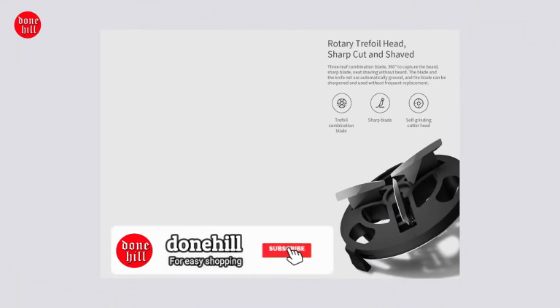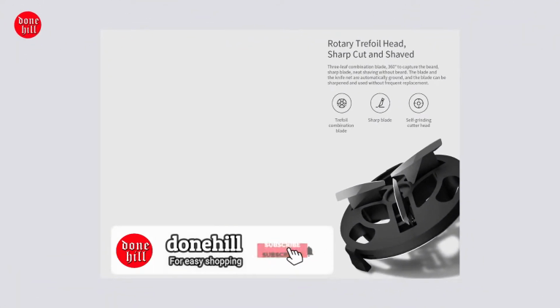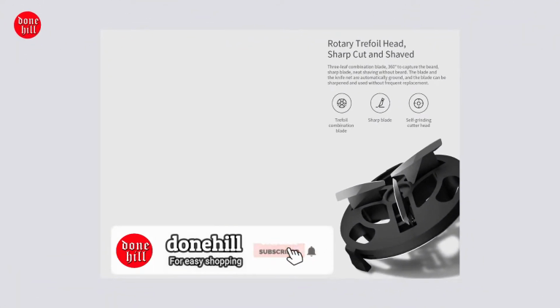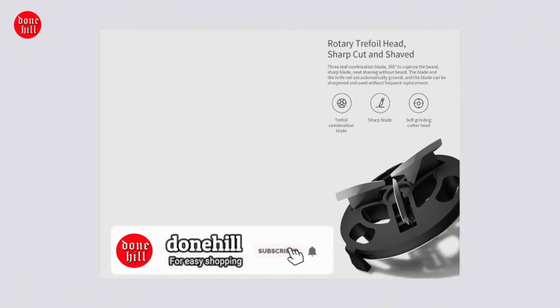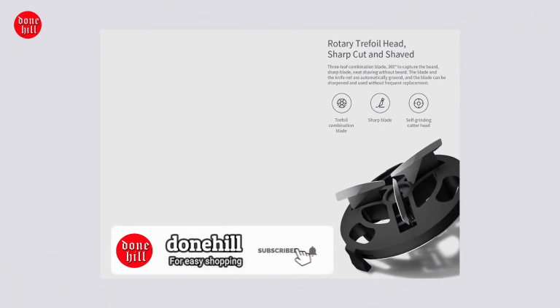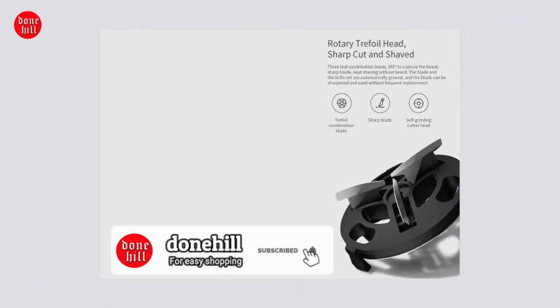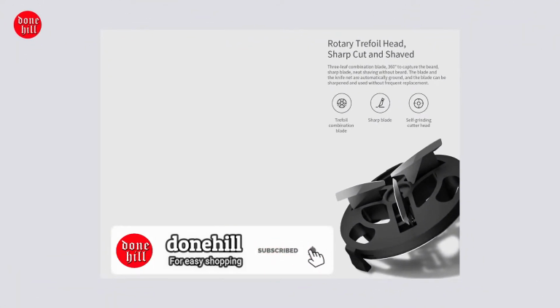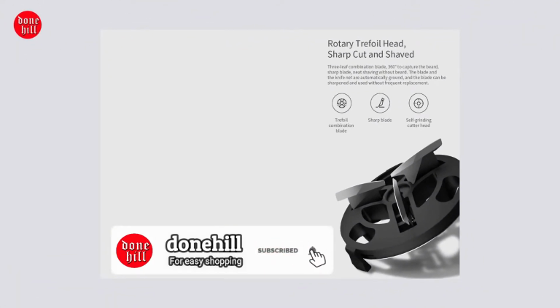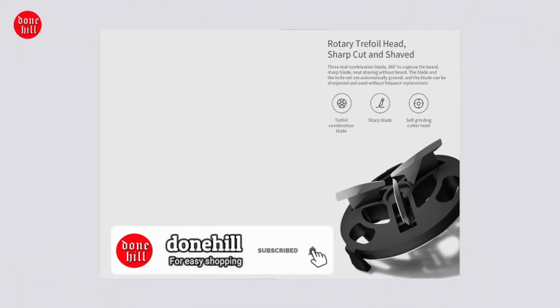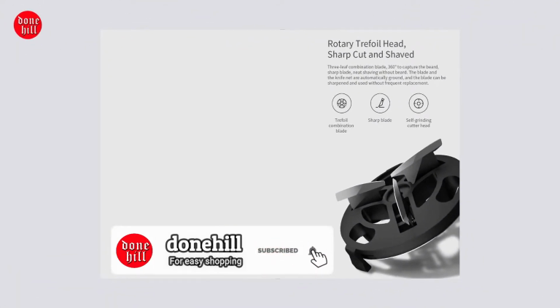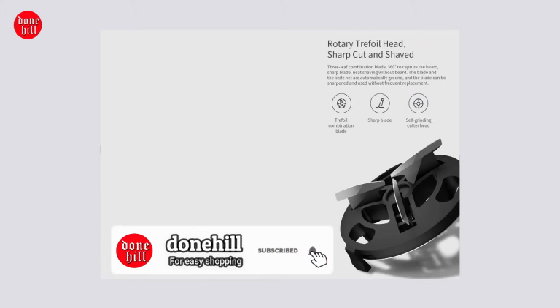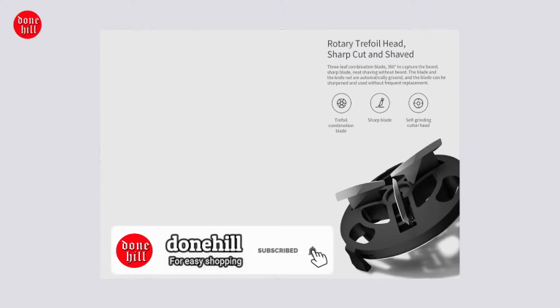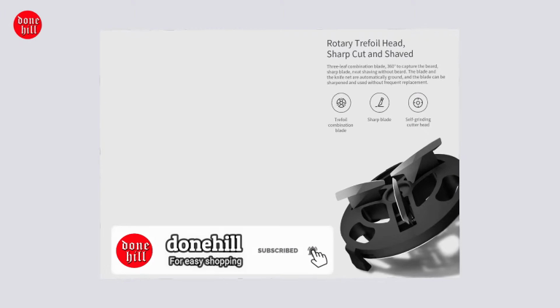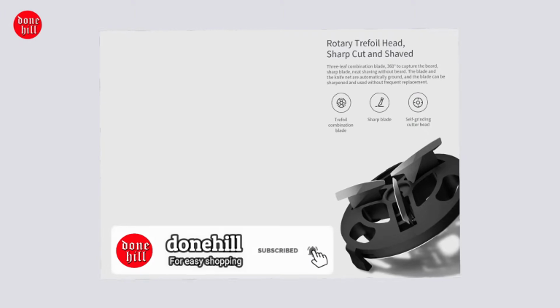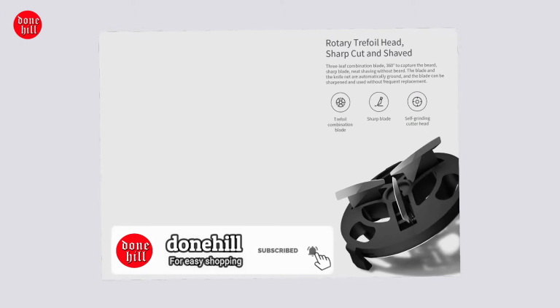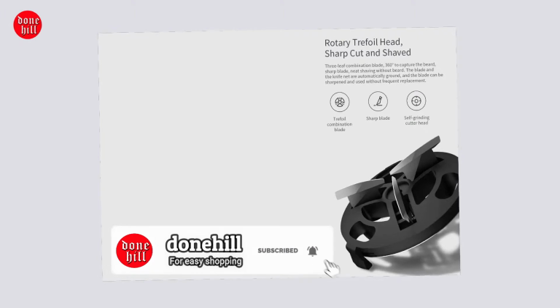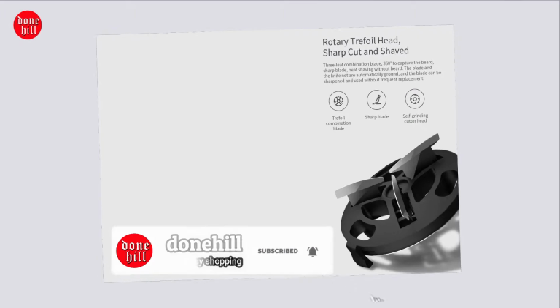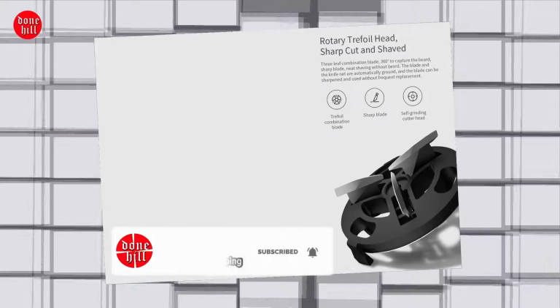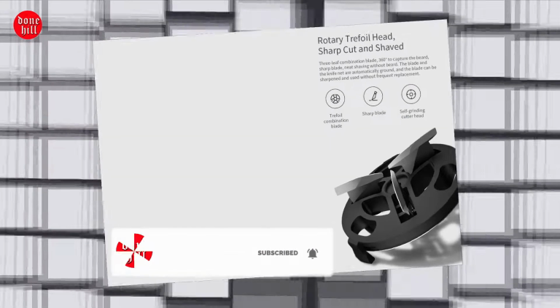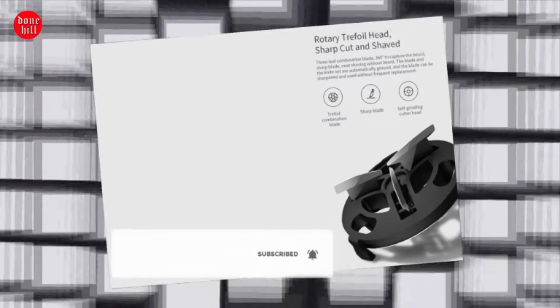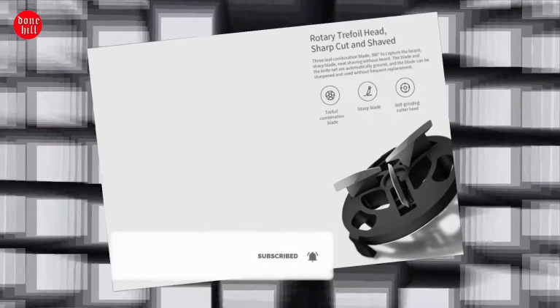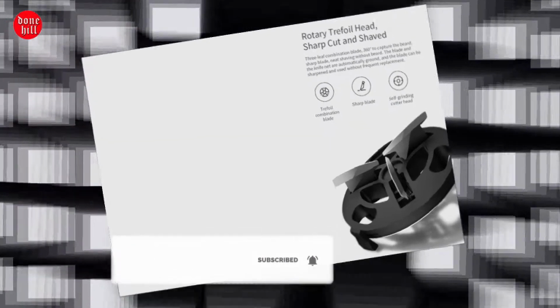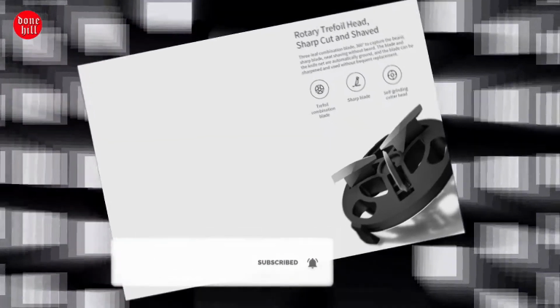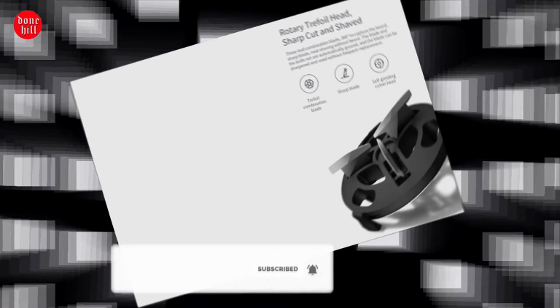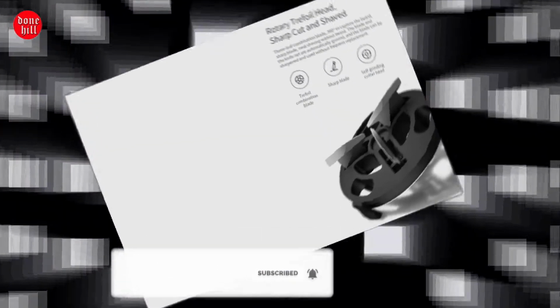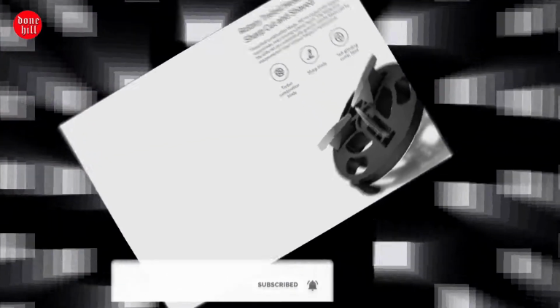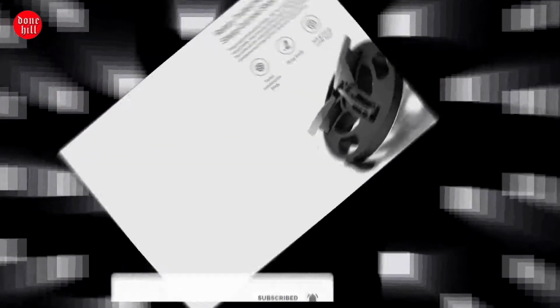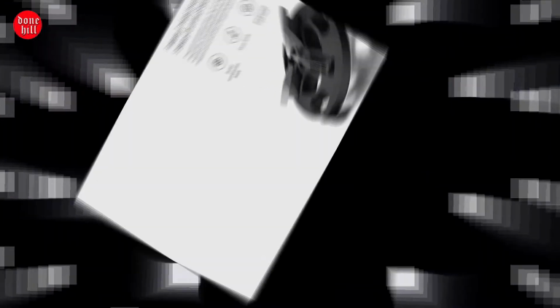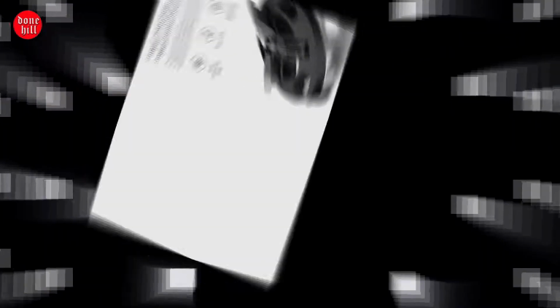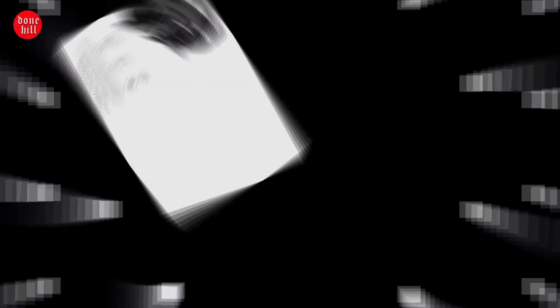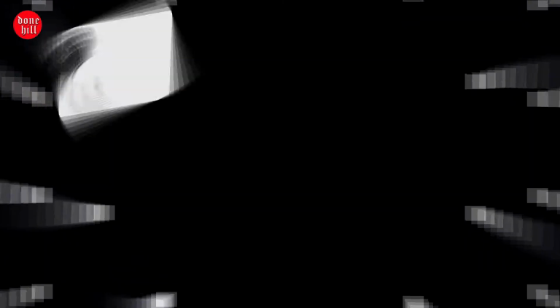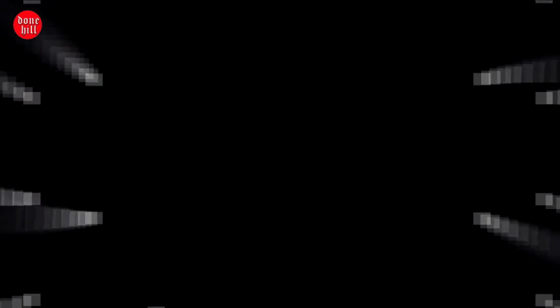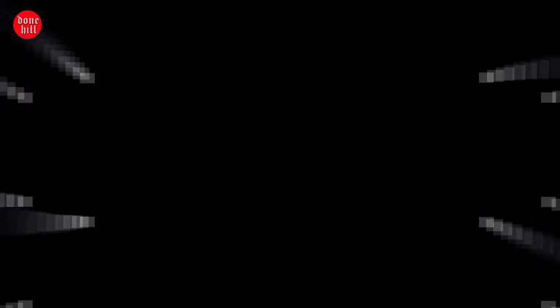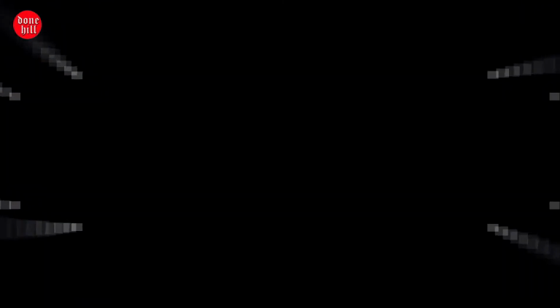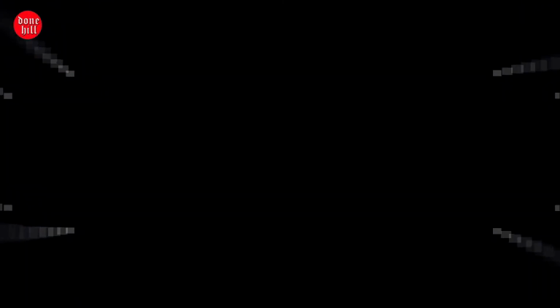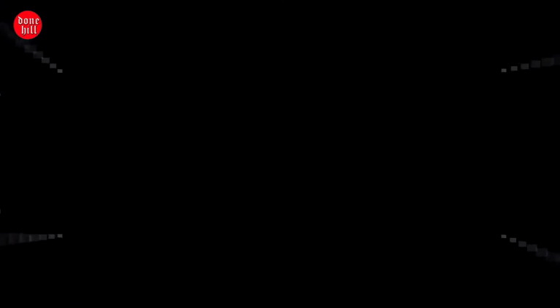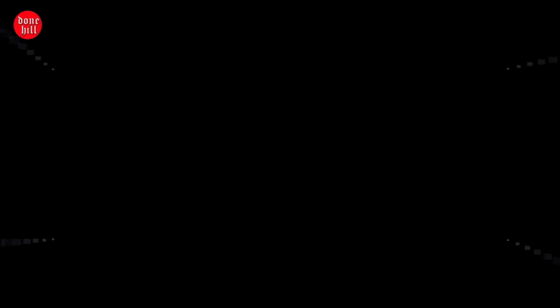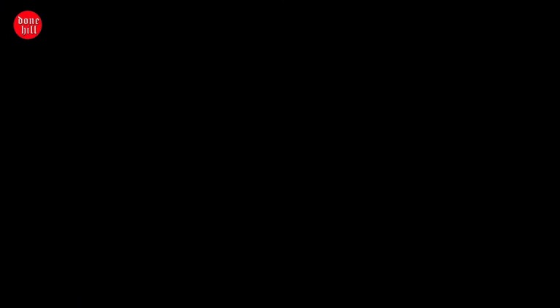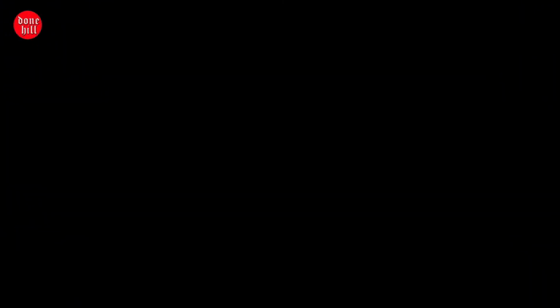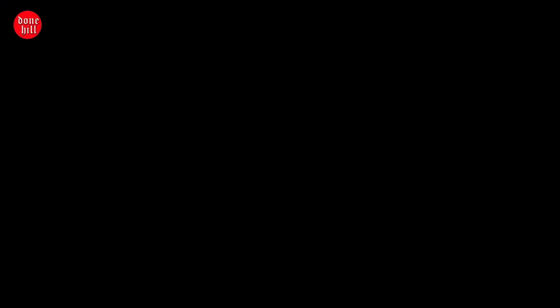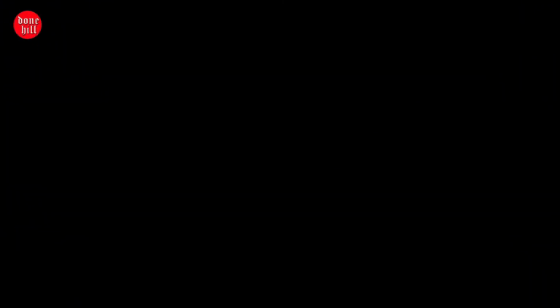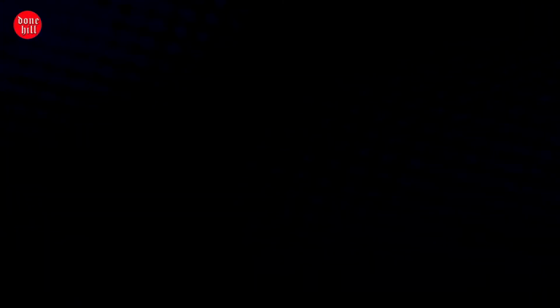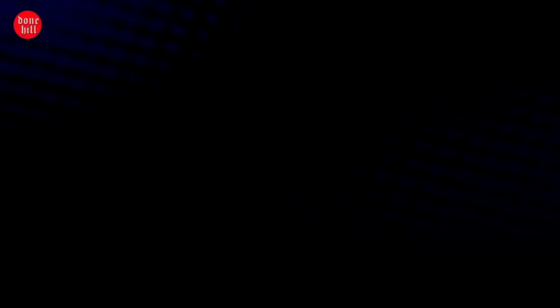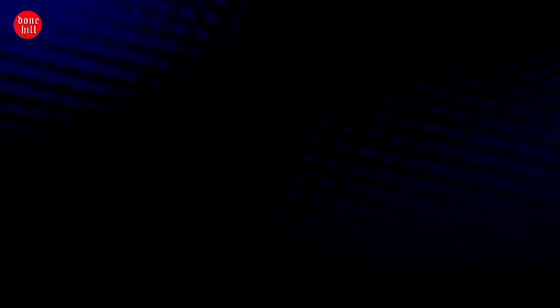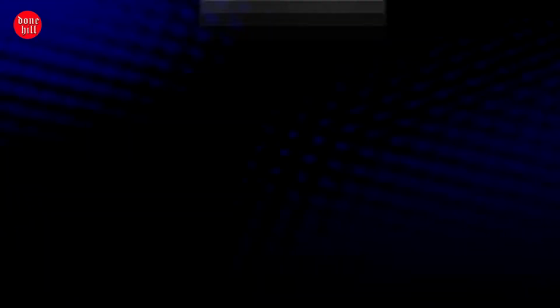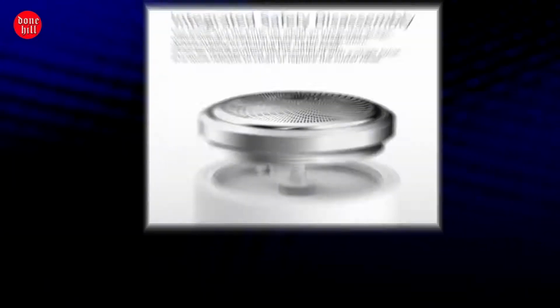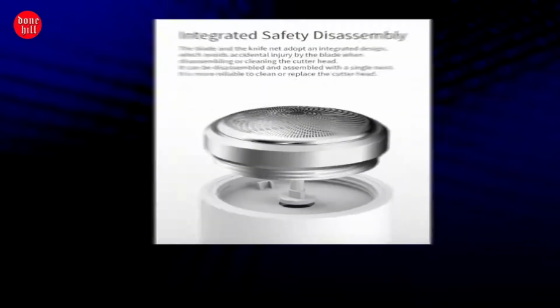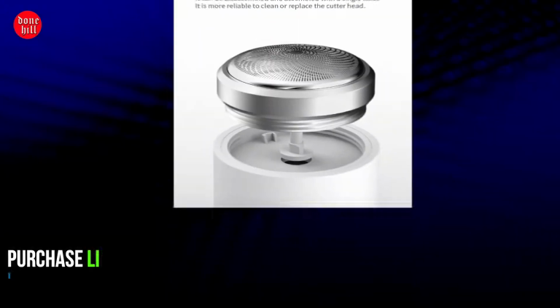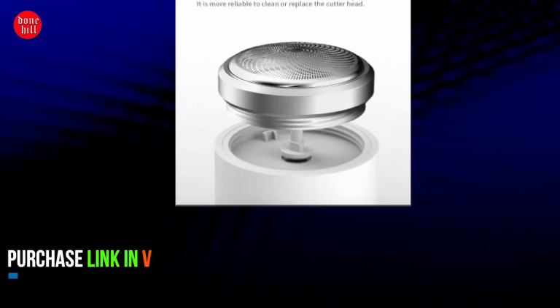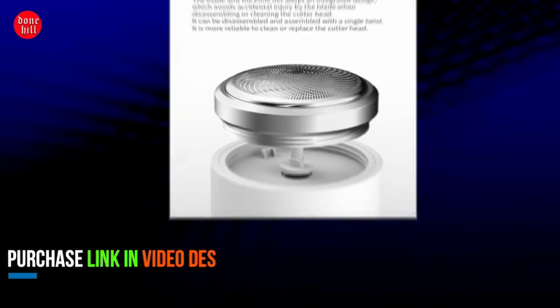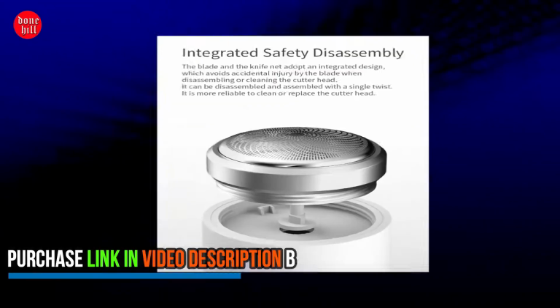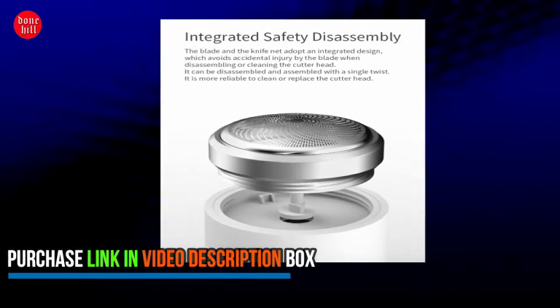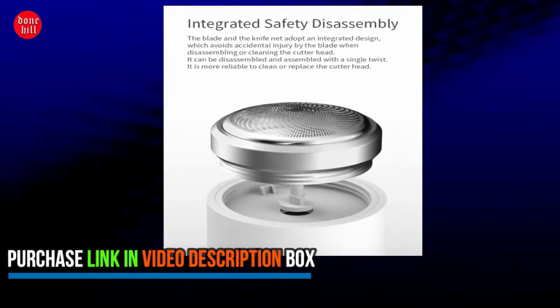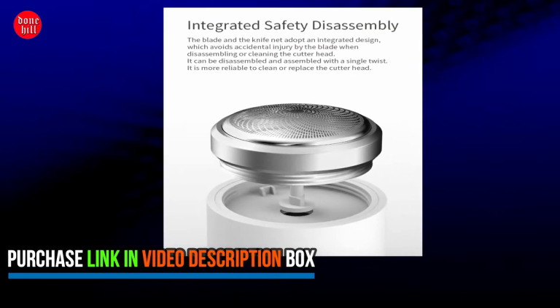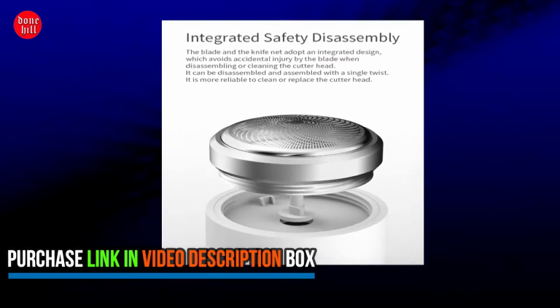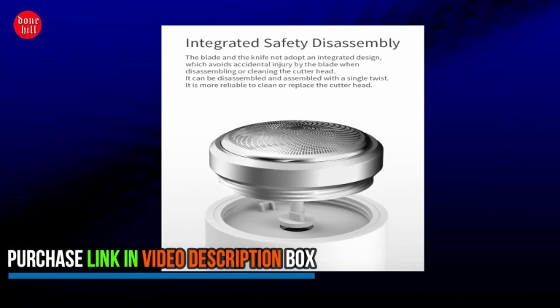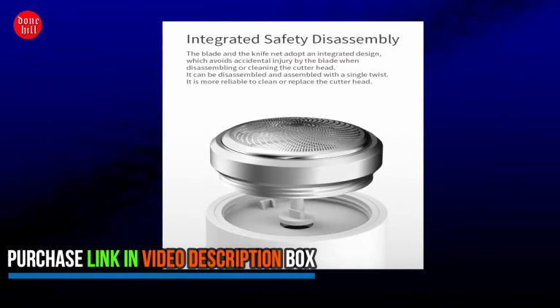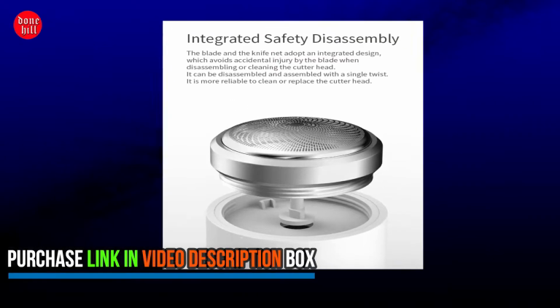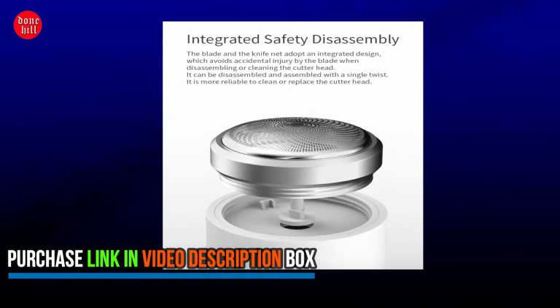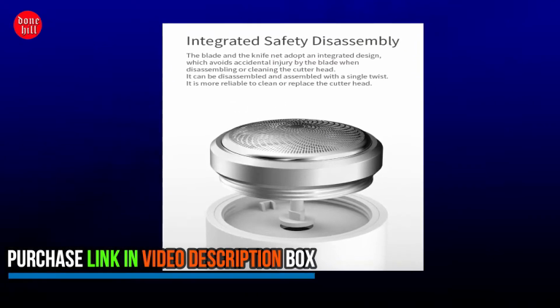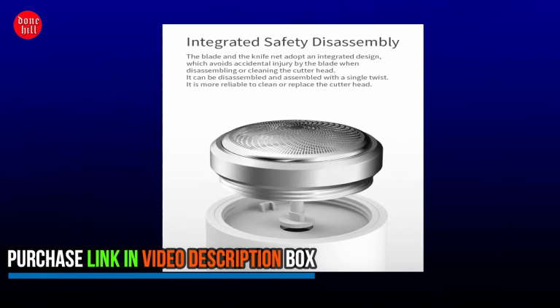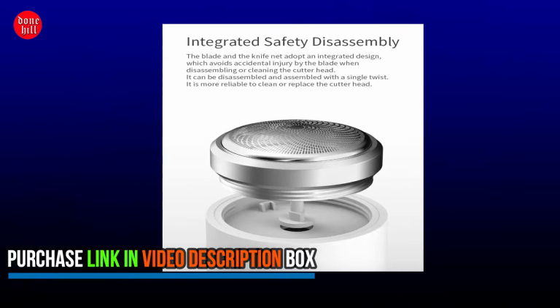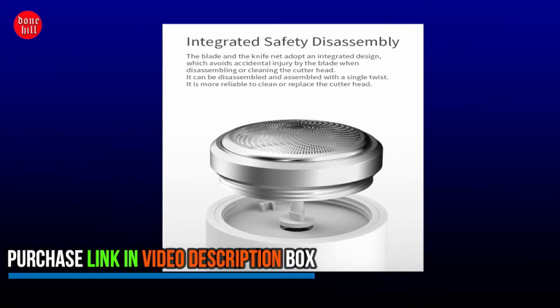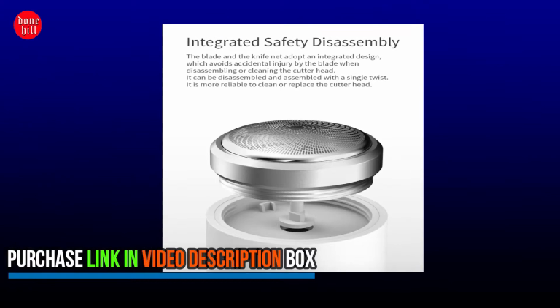The 3-leaf combination blade rotates 360 degrees to capture the beard. With a sharp blade, it delivers neat shaving without leaving beard residue.